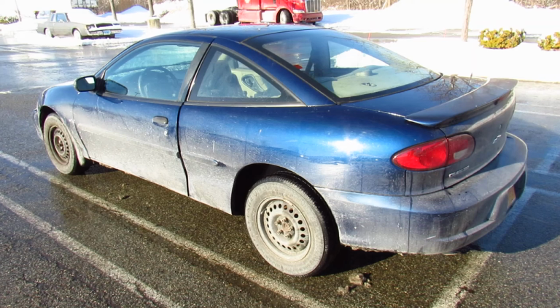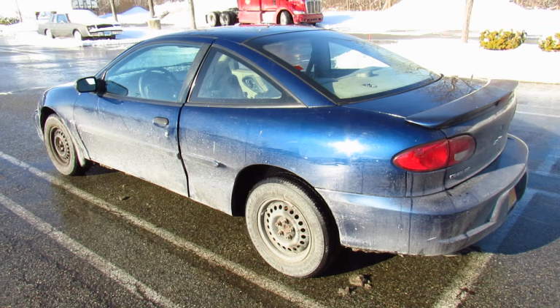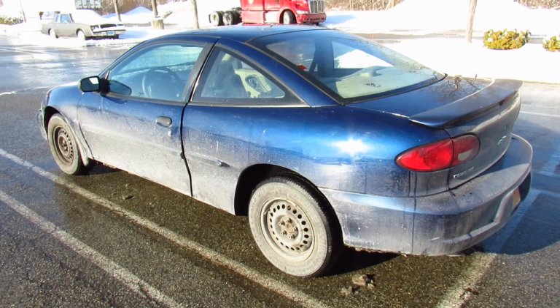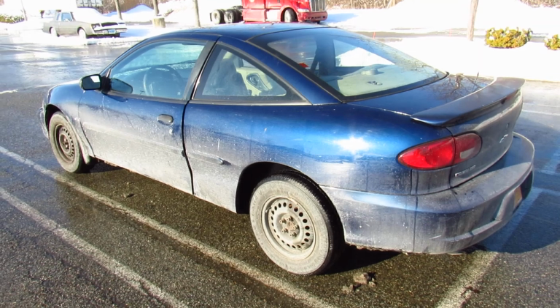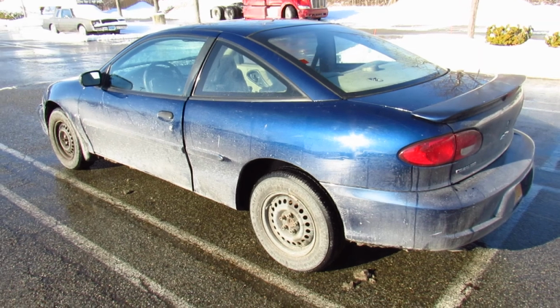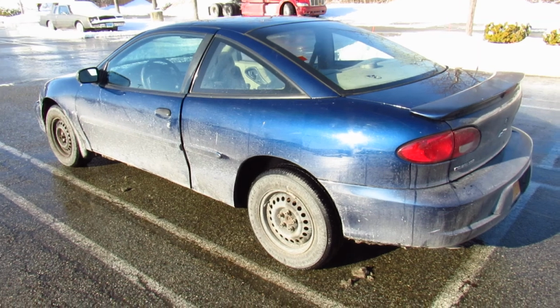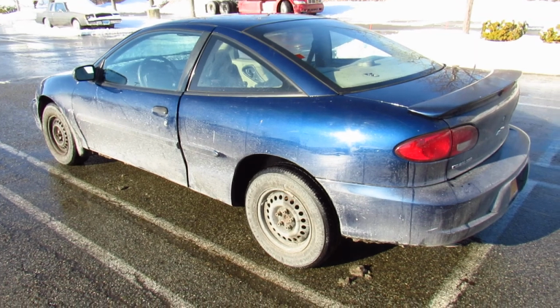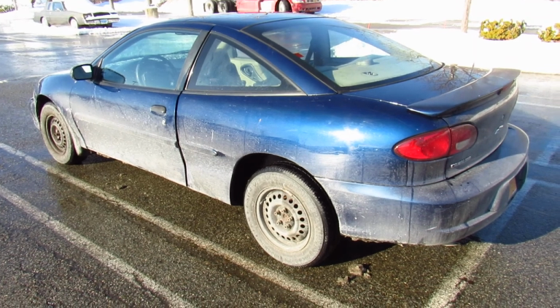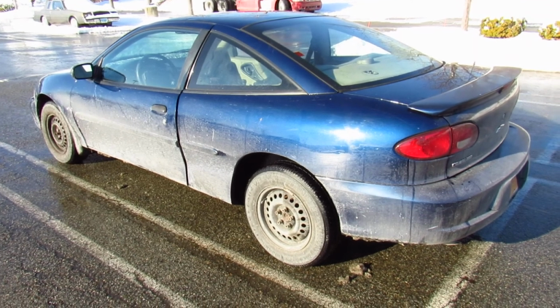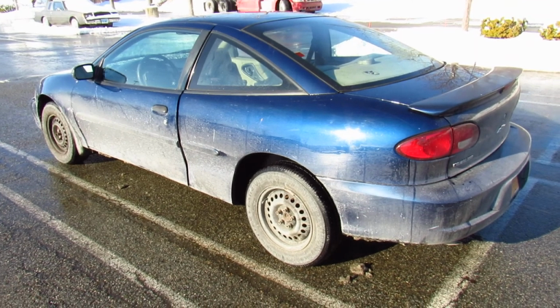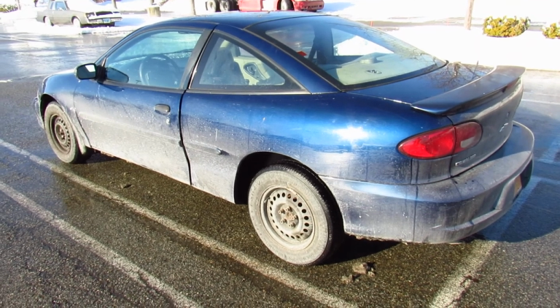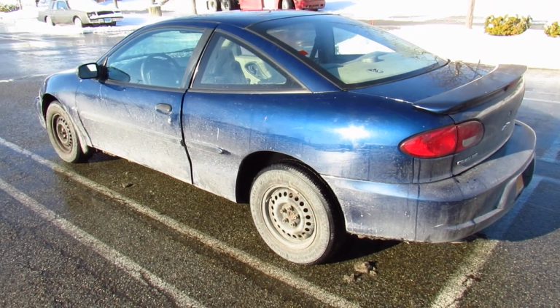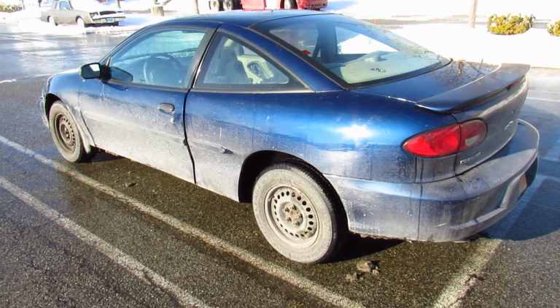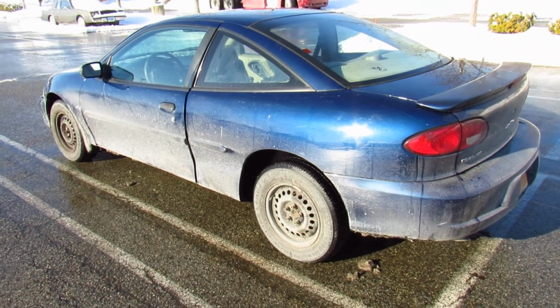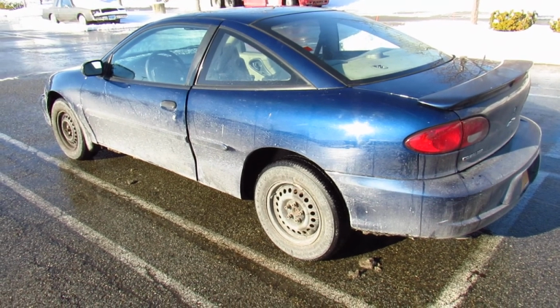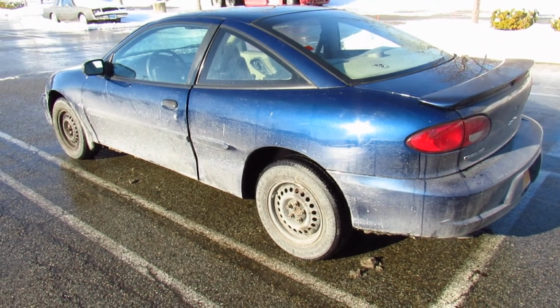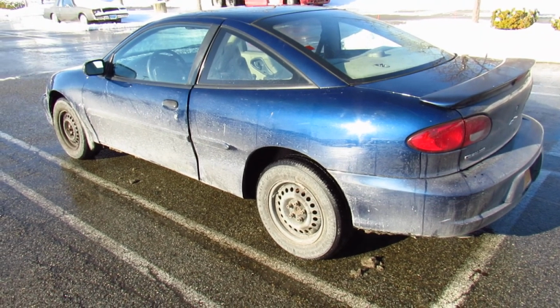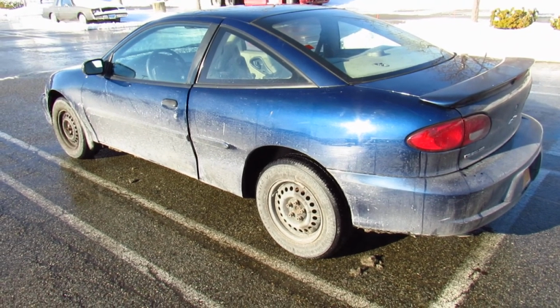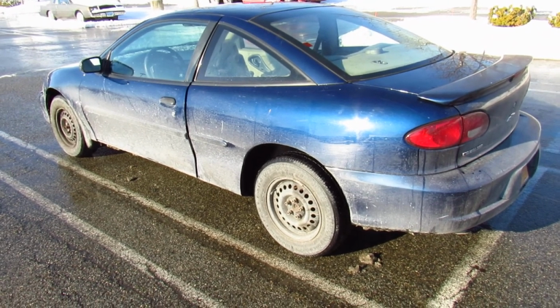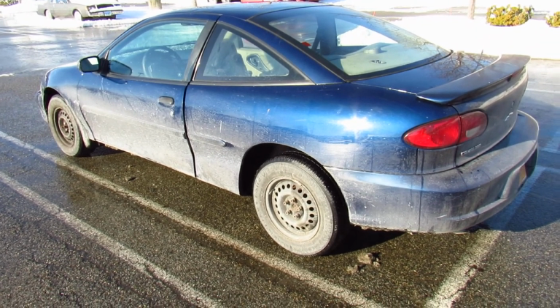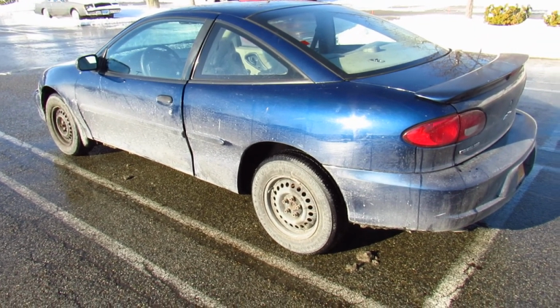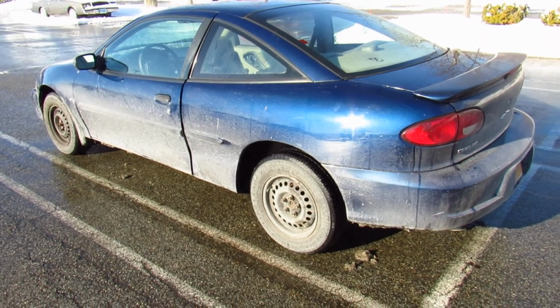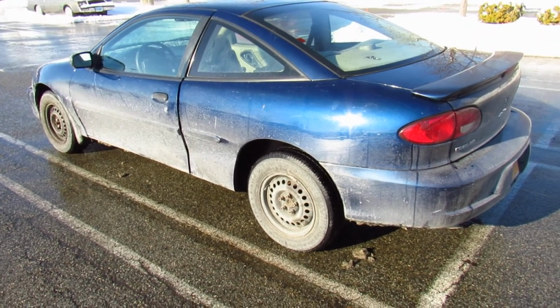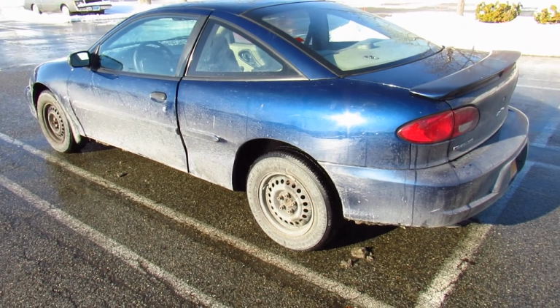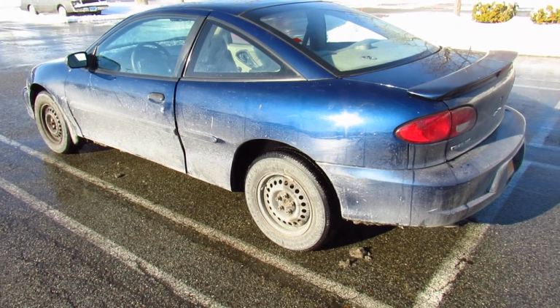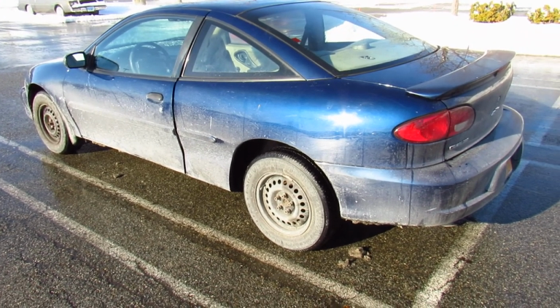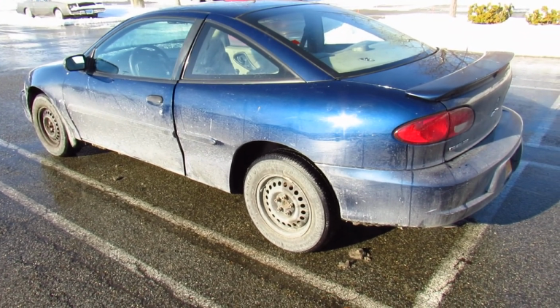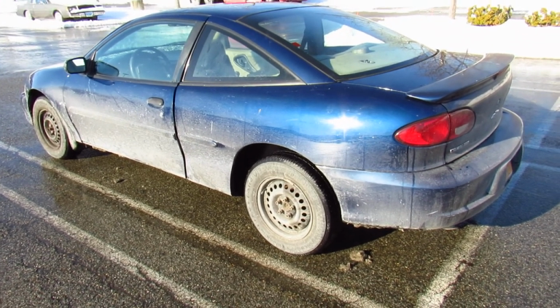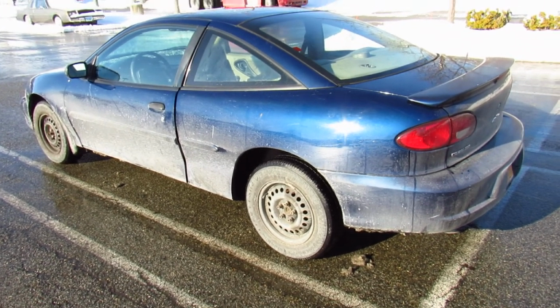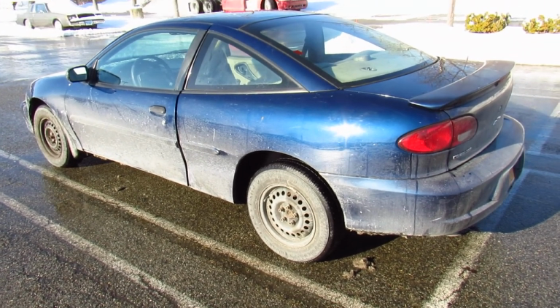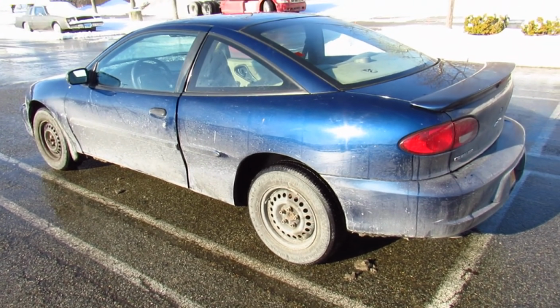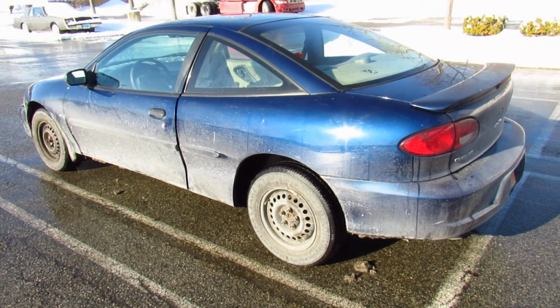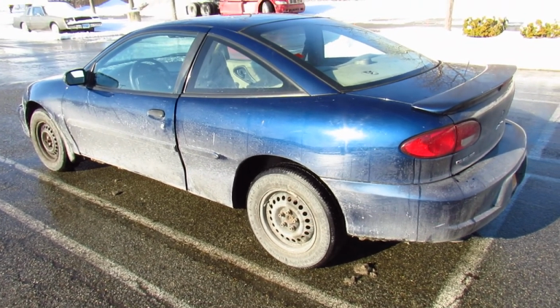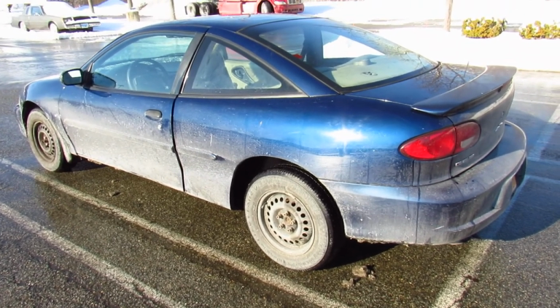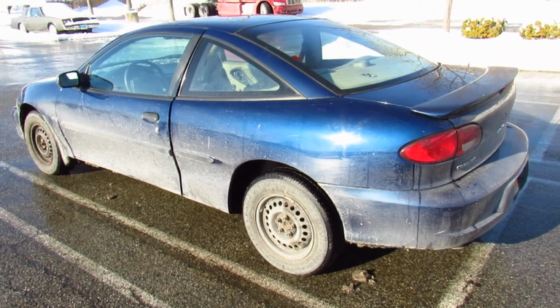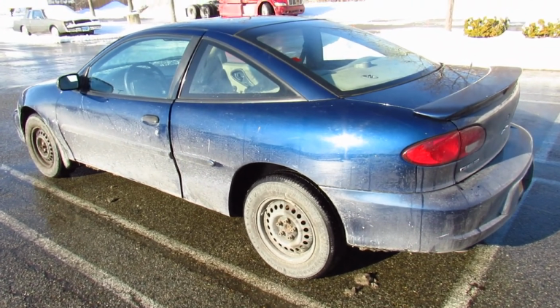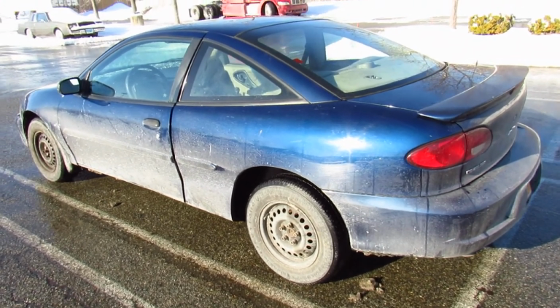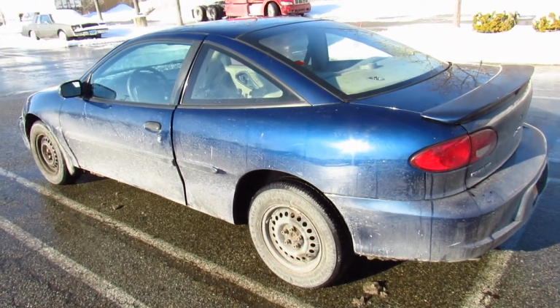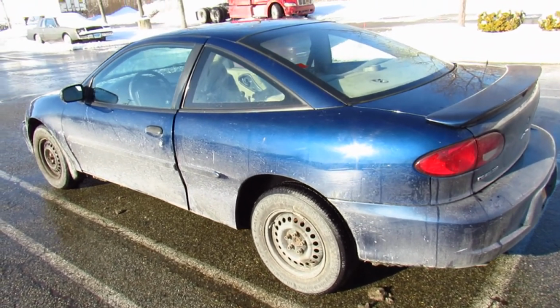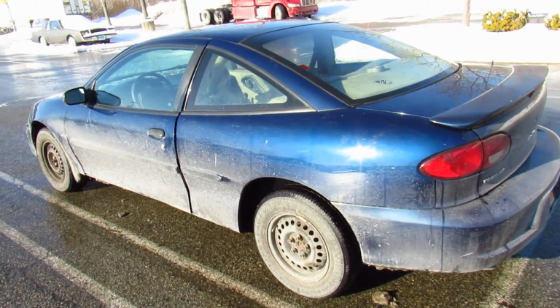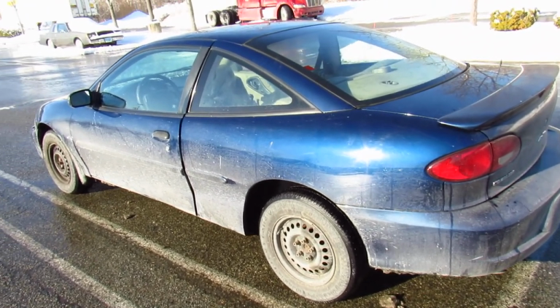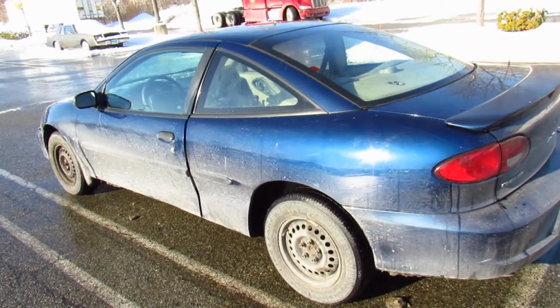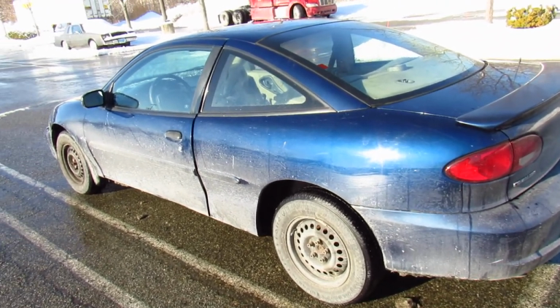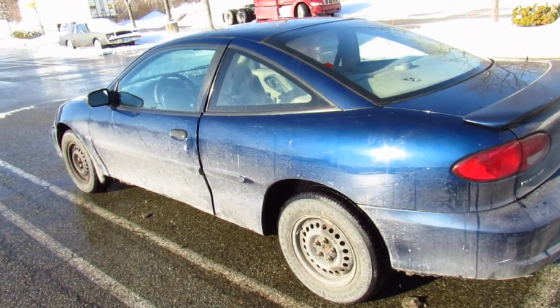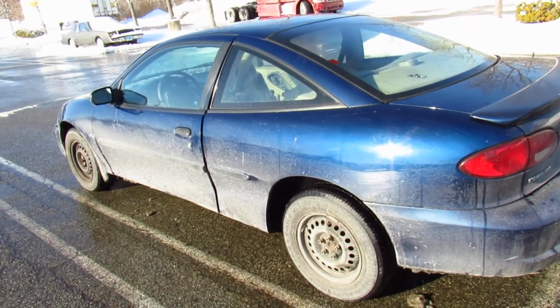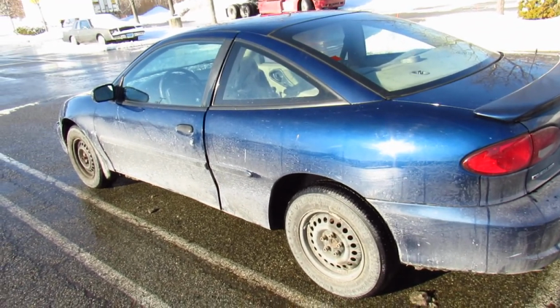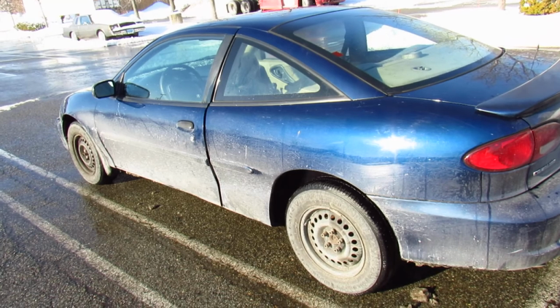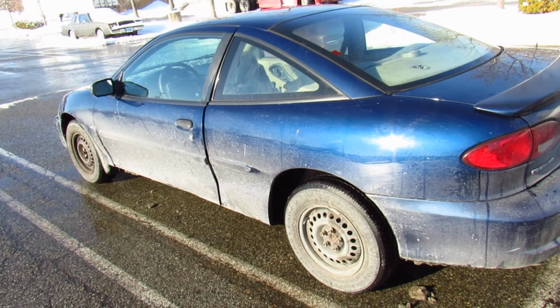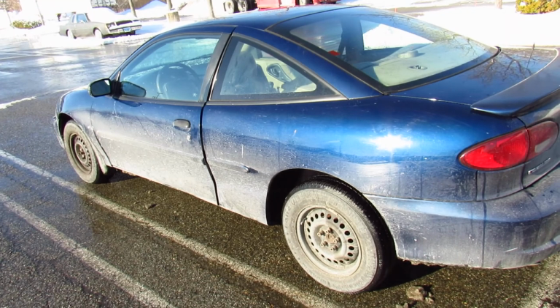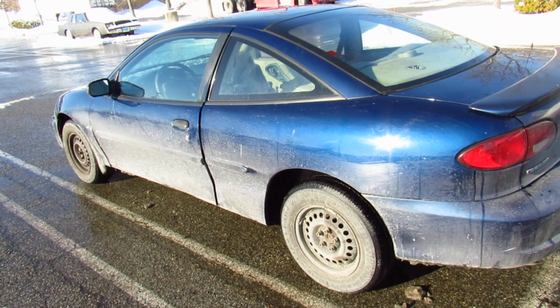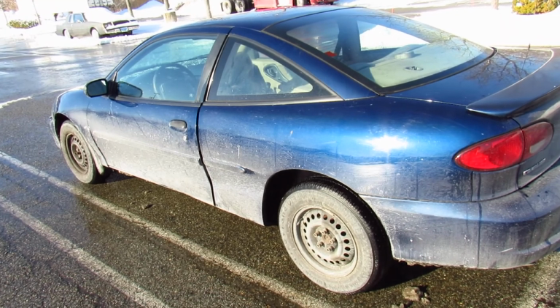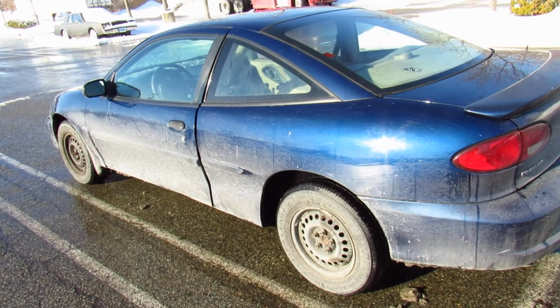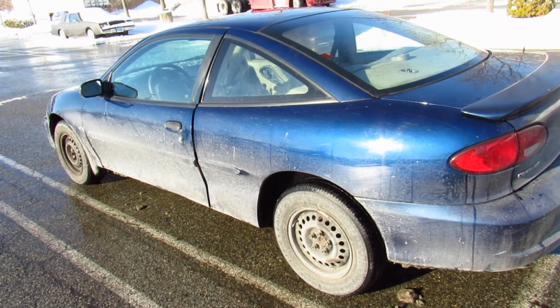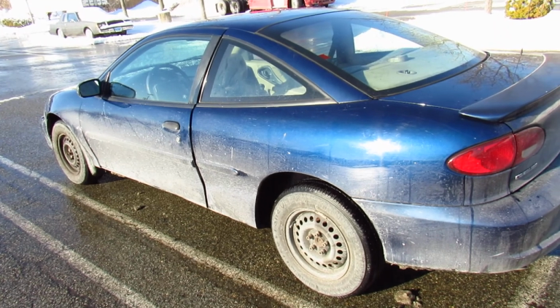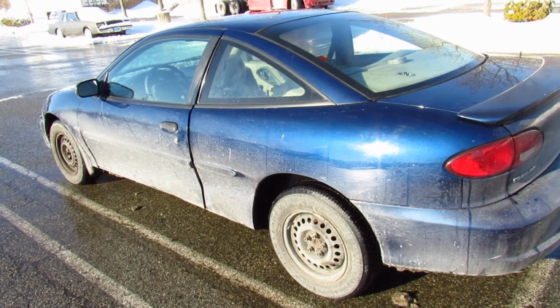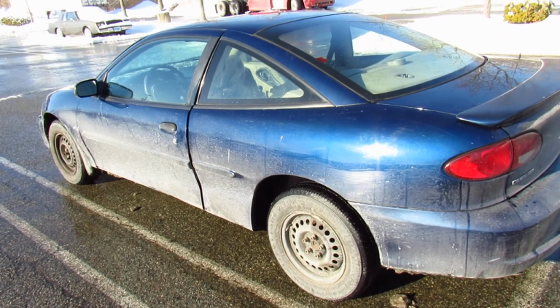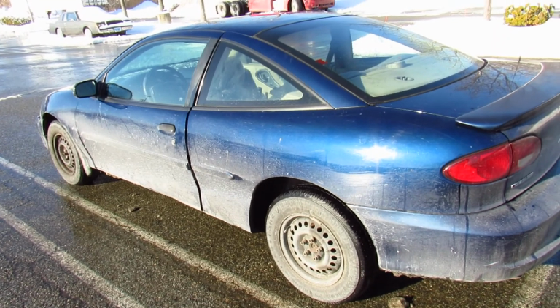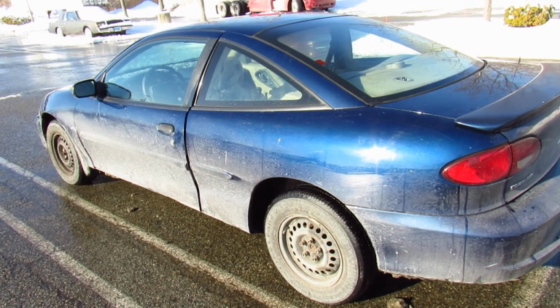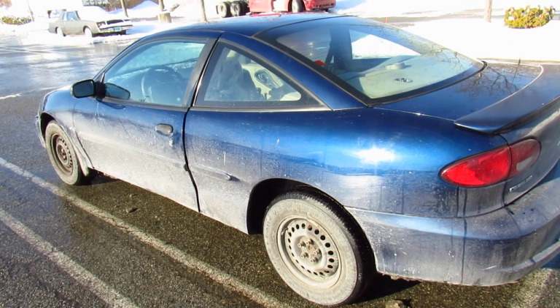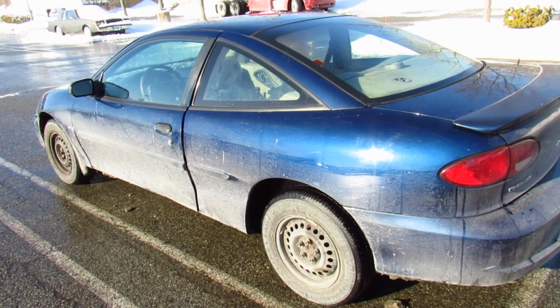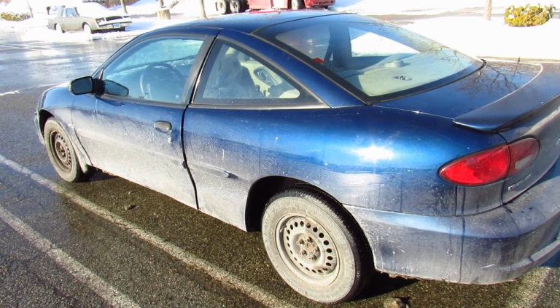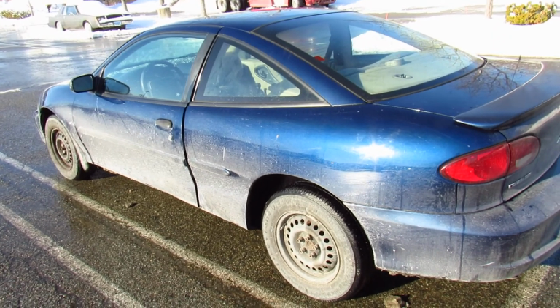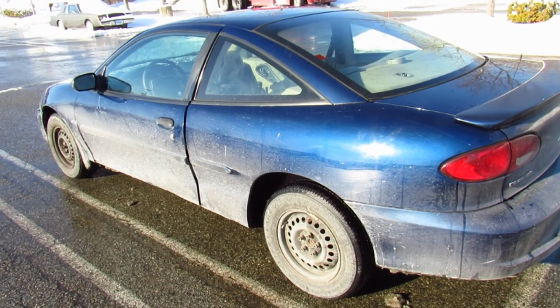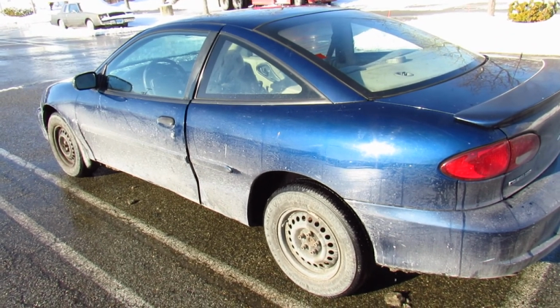I'm here today in Newburgh, New York to check out my new whip, the 2000 Chevy Cavalier.